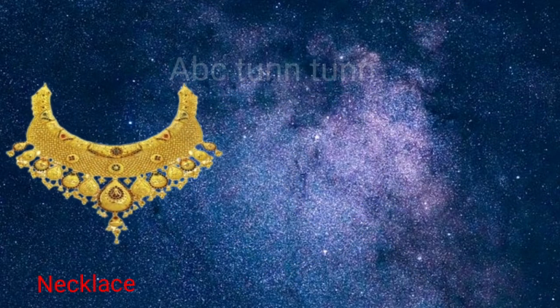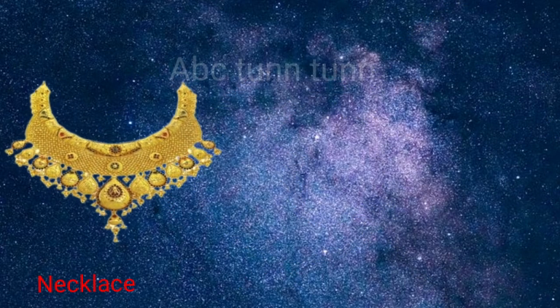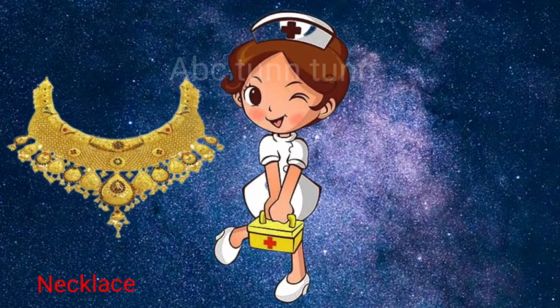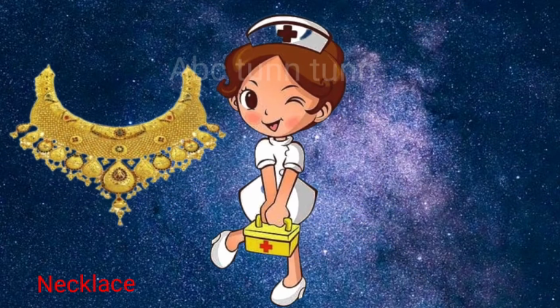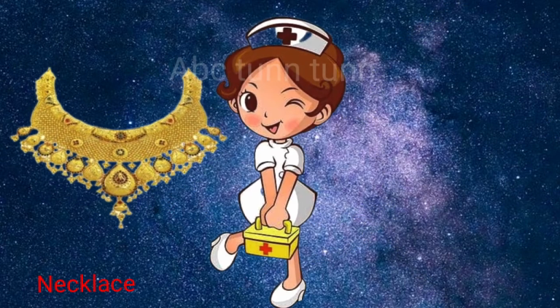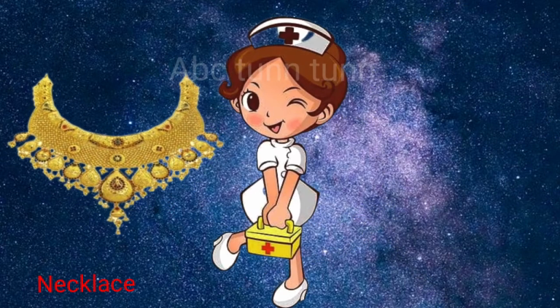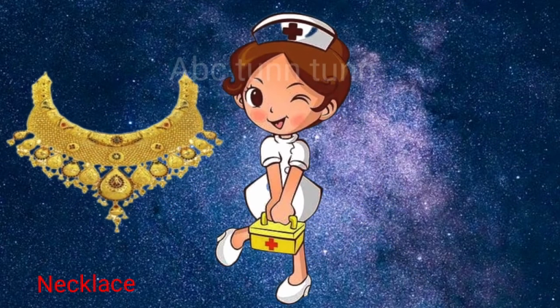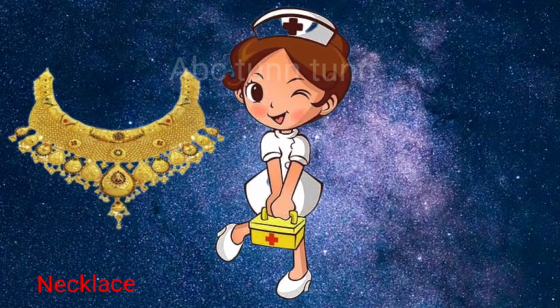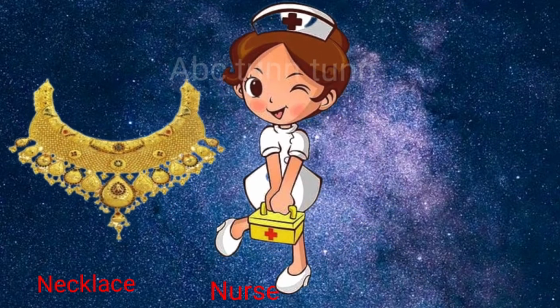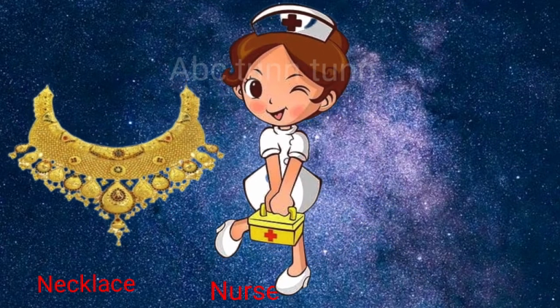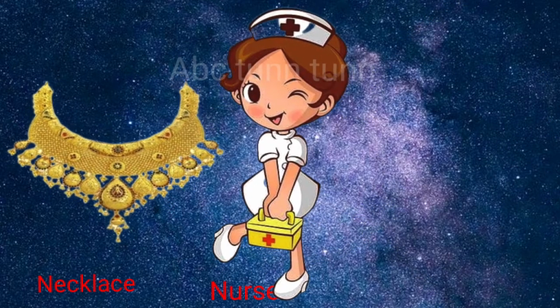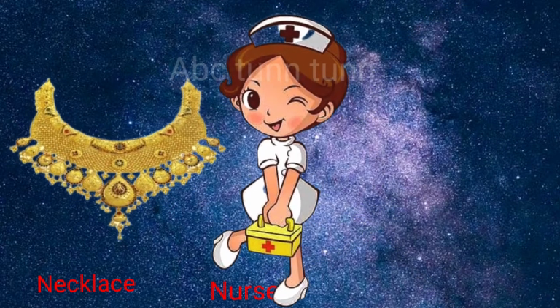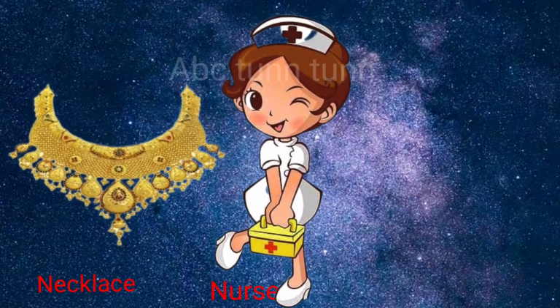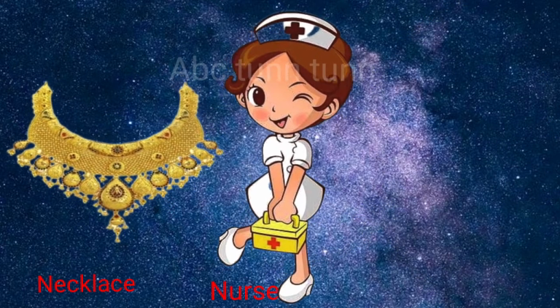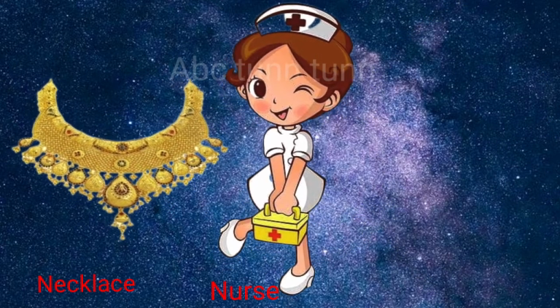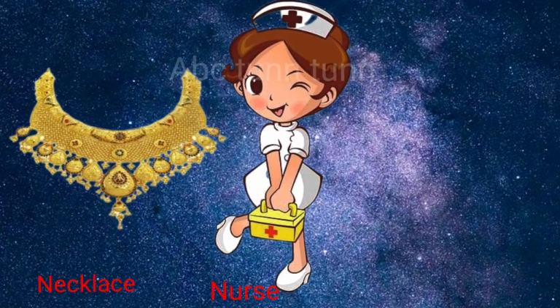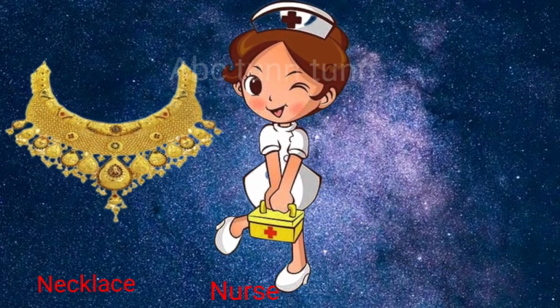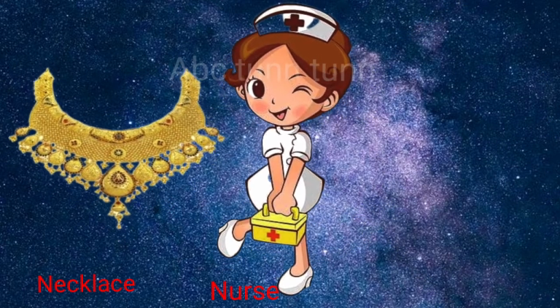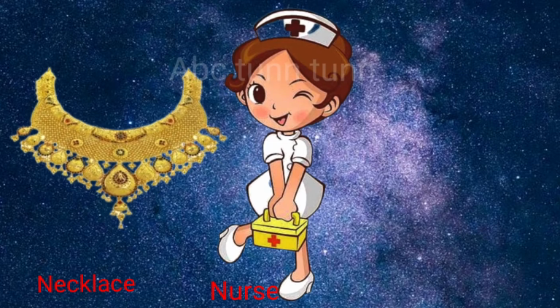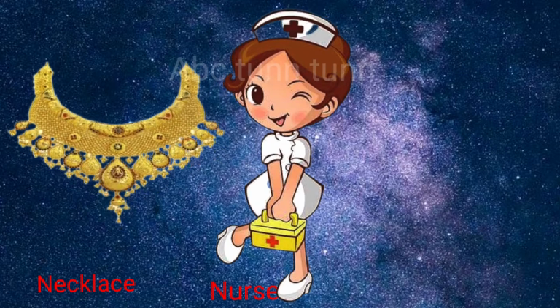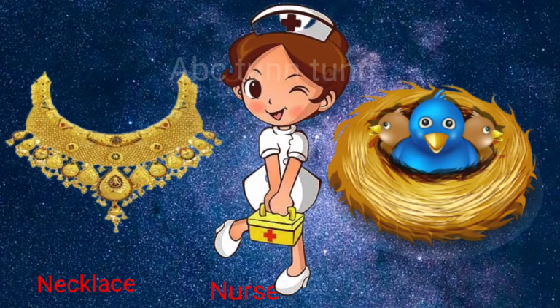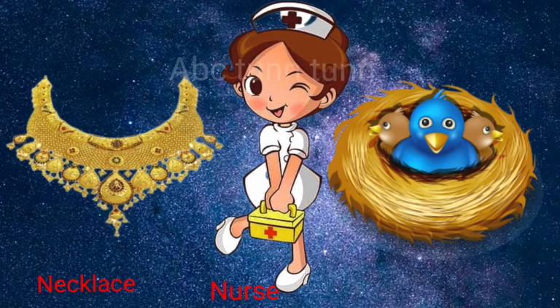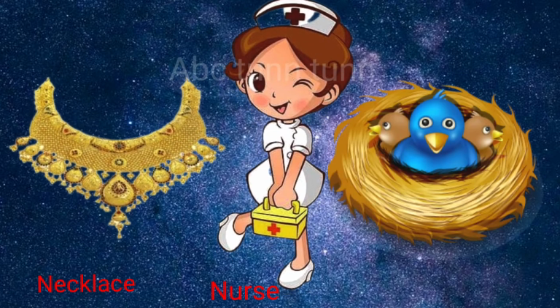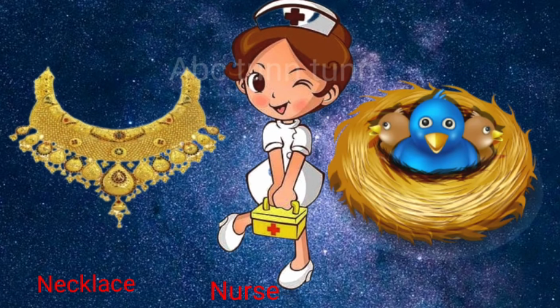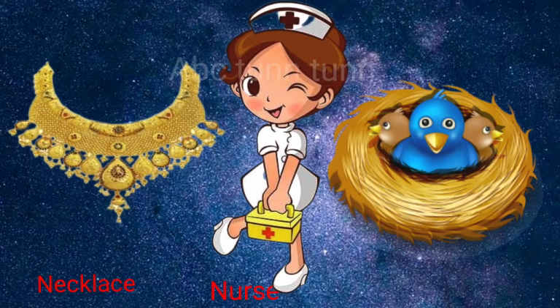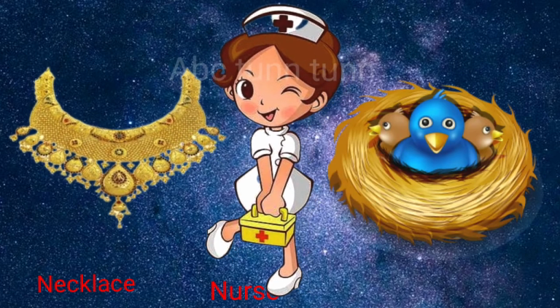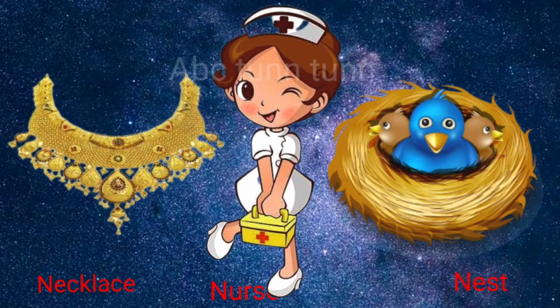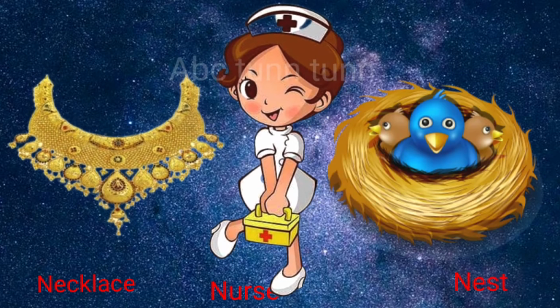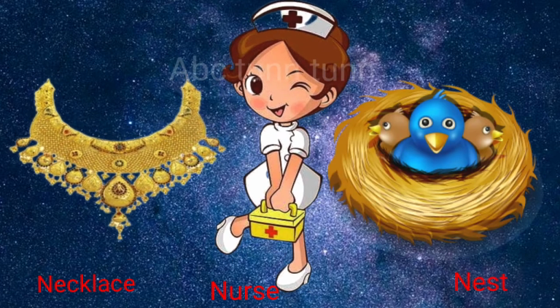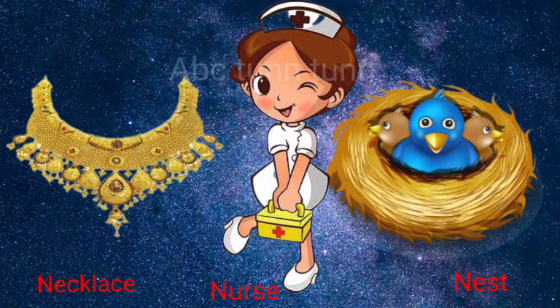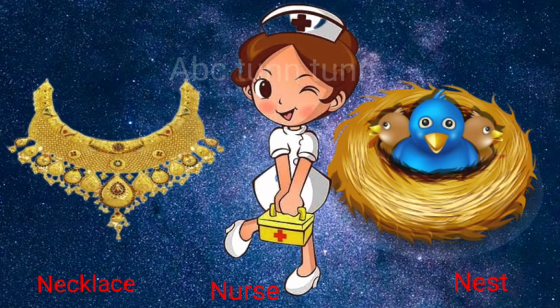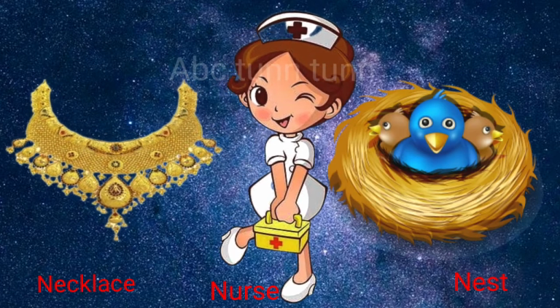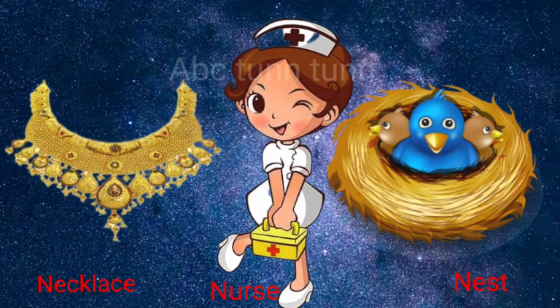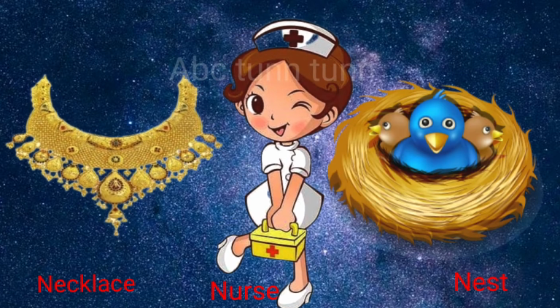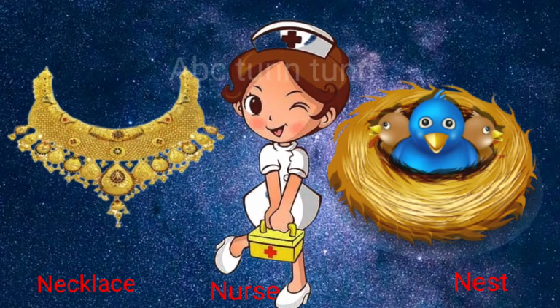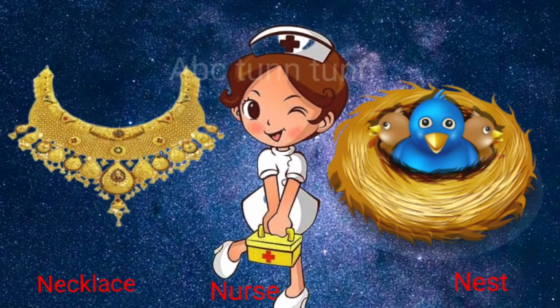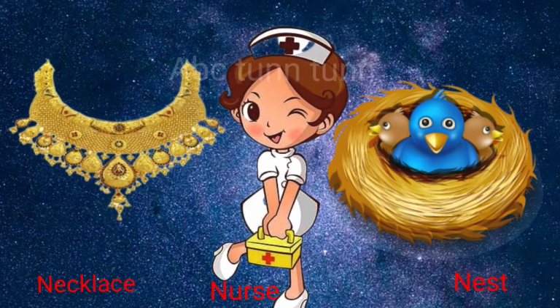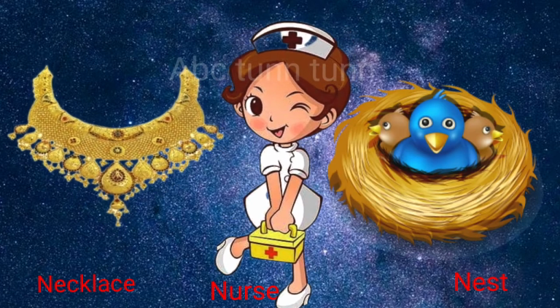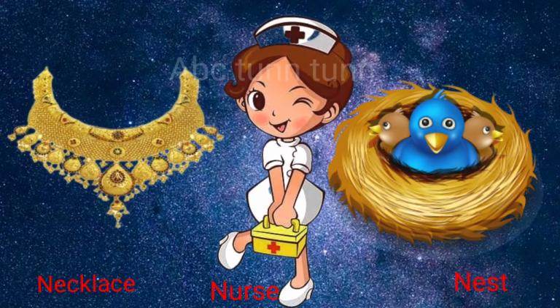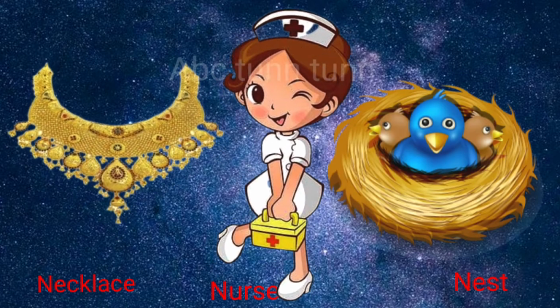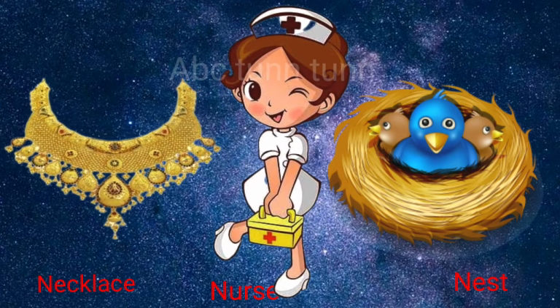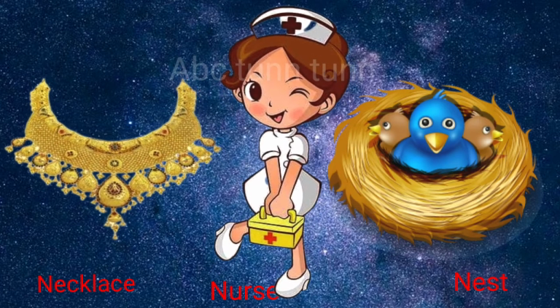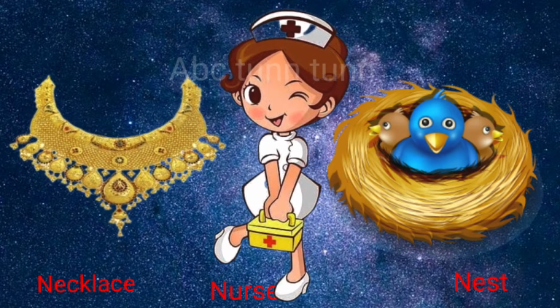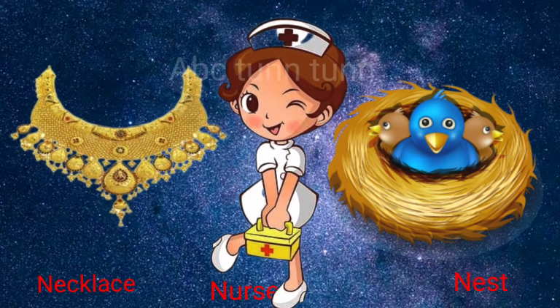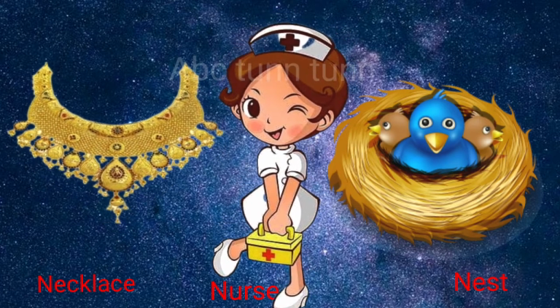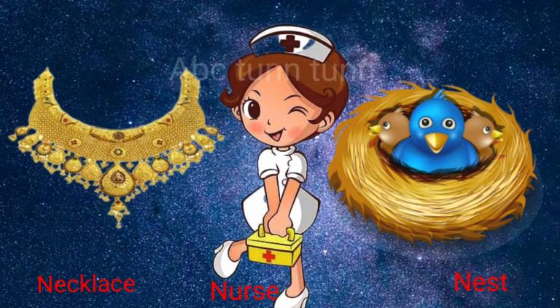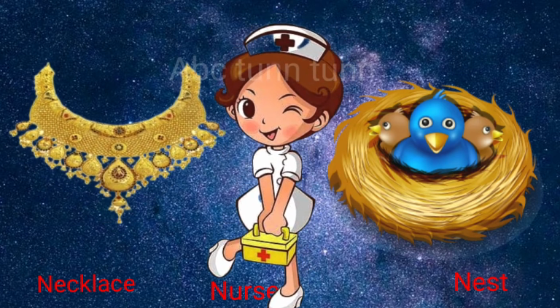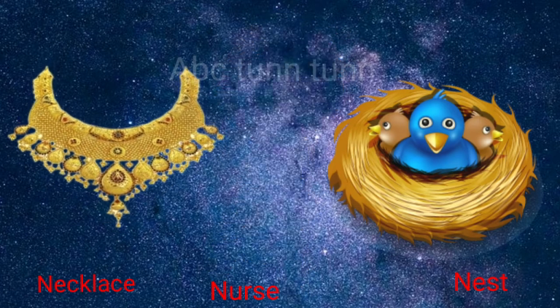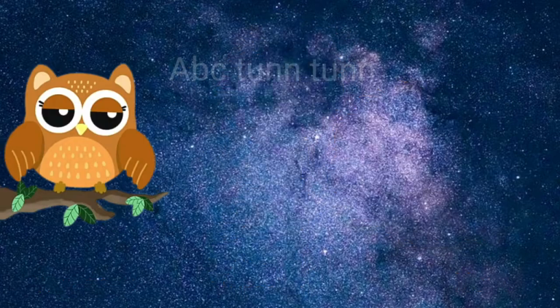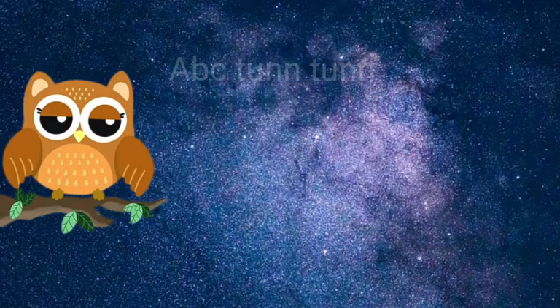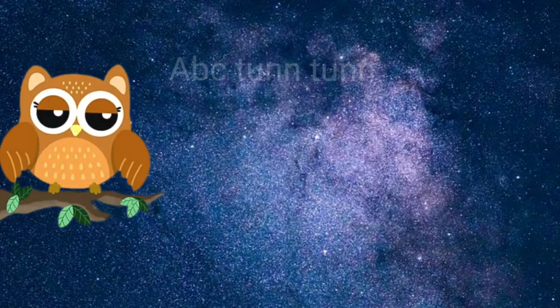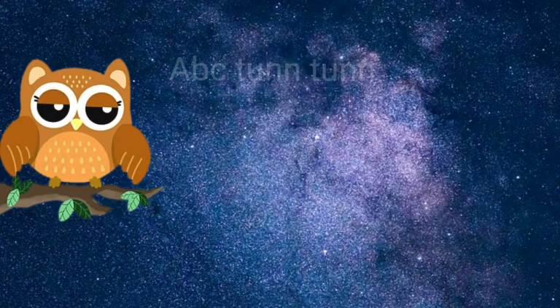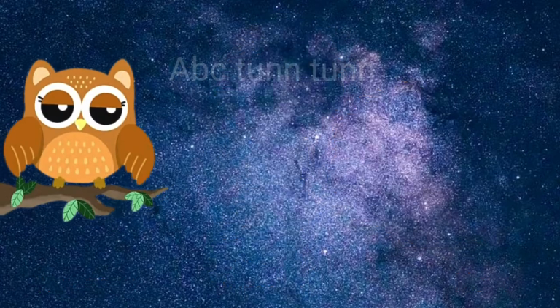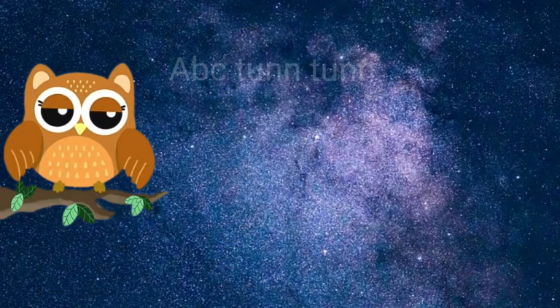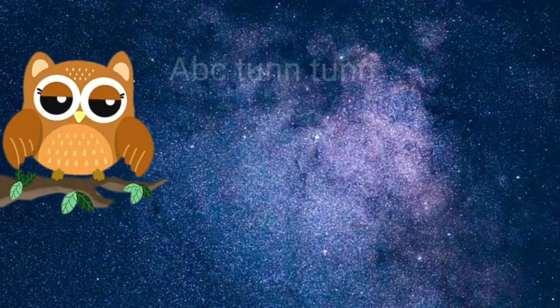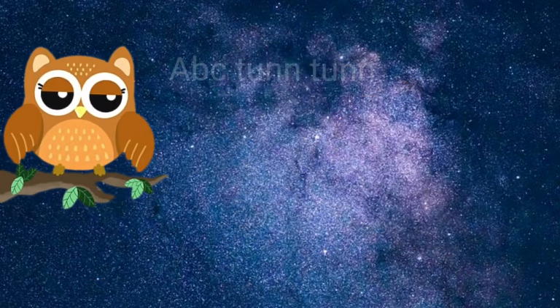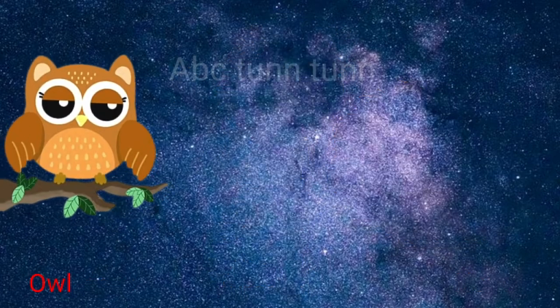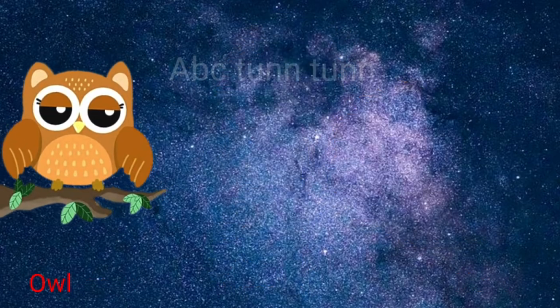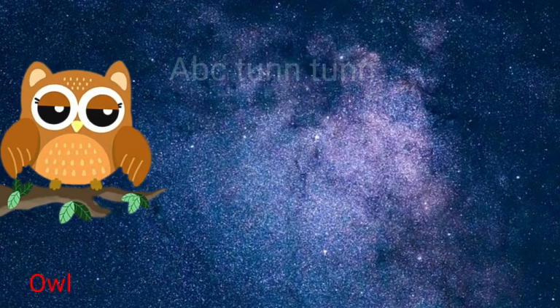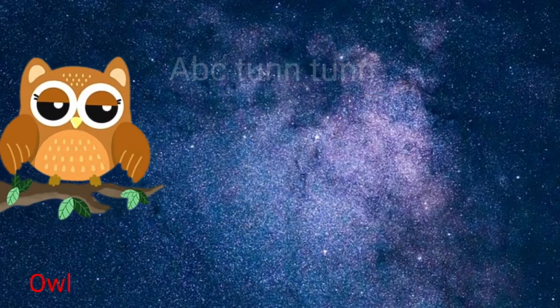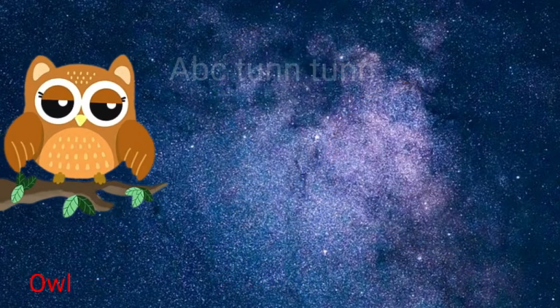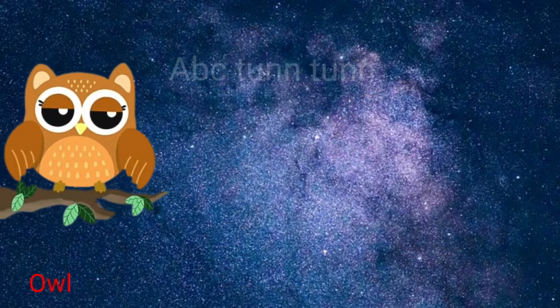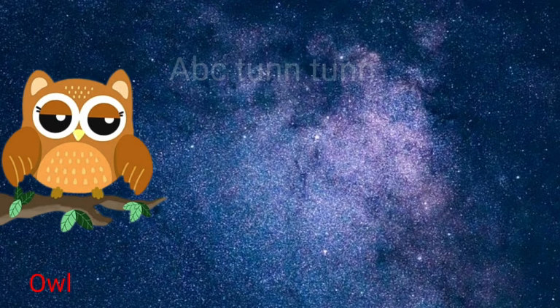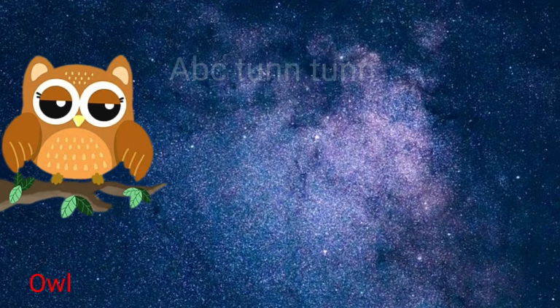N is for necklace. N is for nurse. N is for nest. Na, na, na.